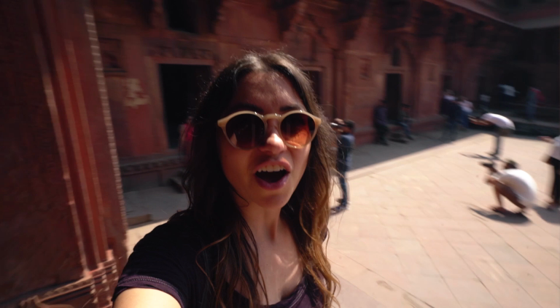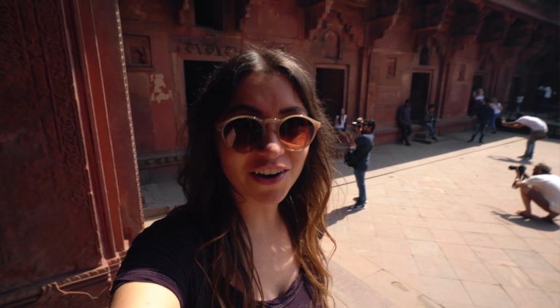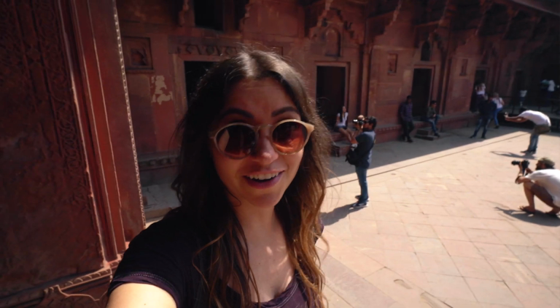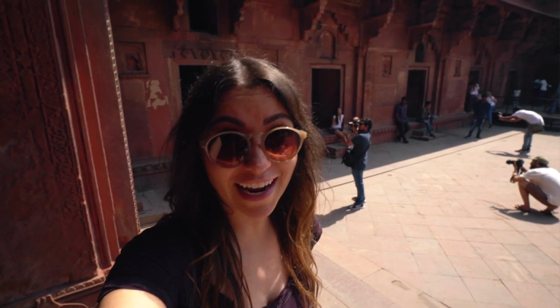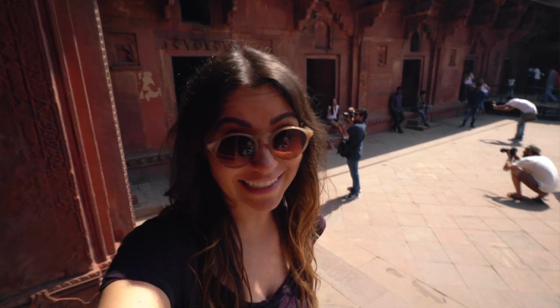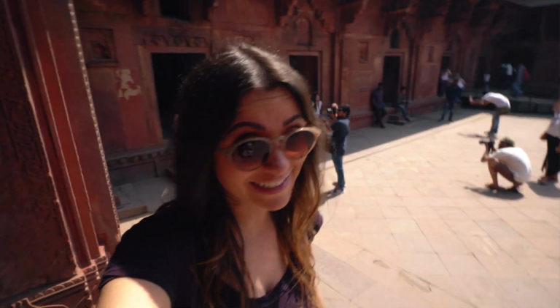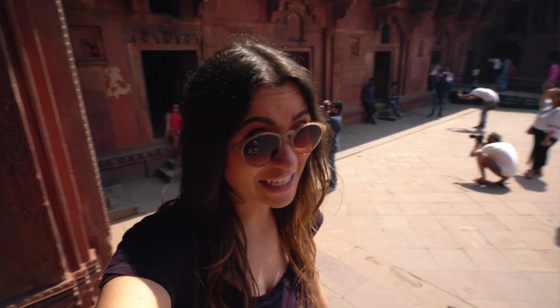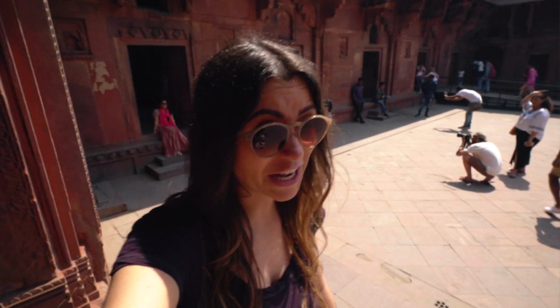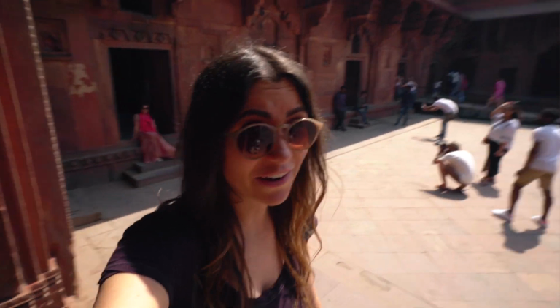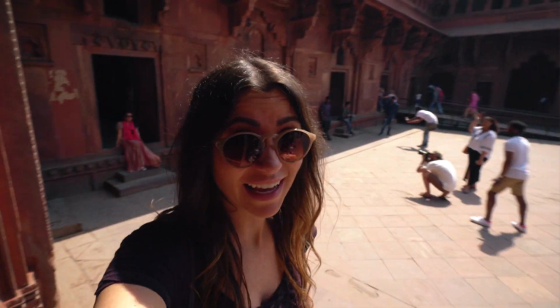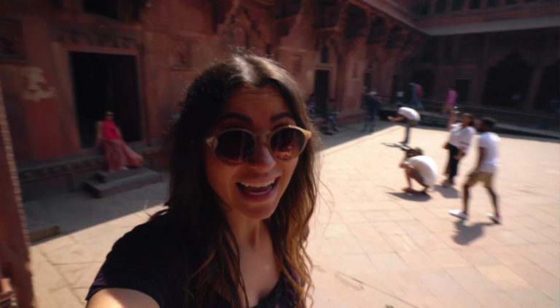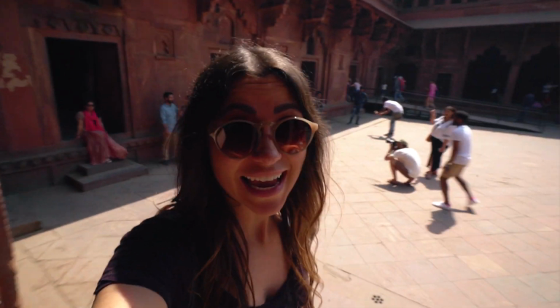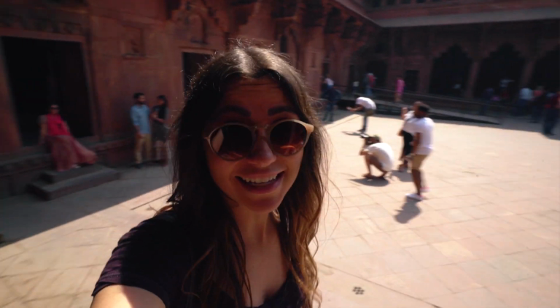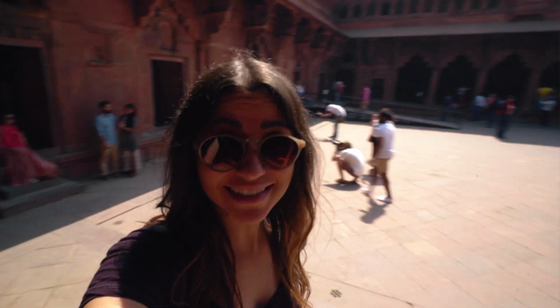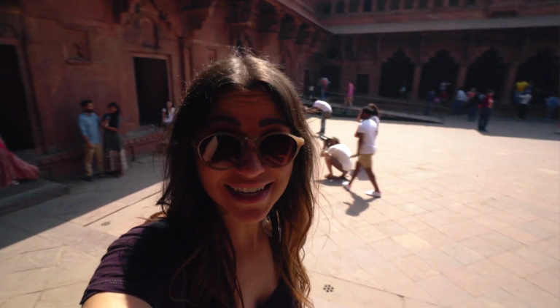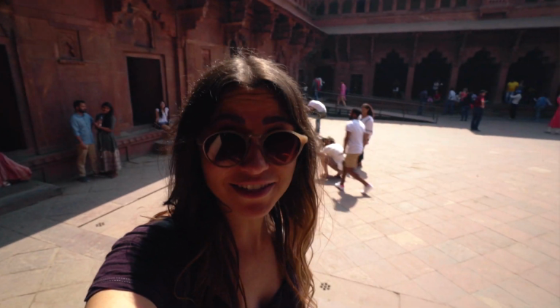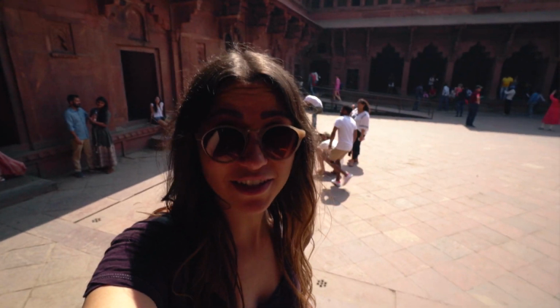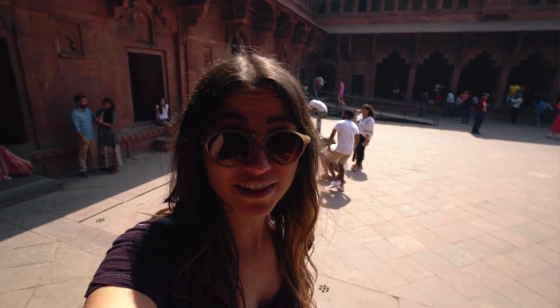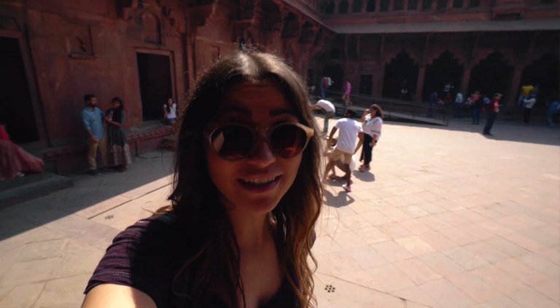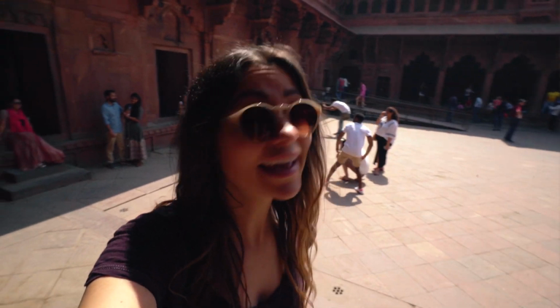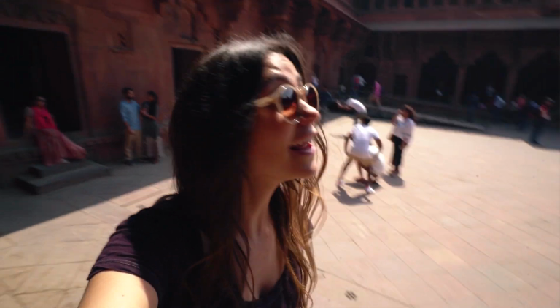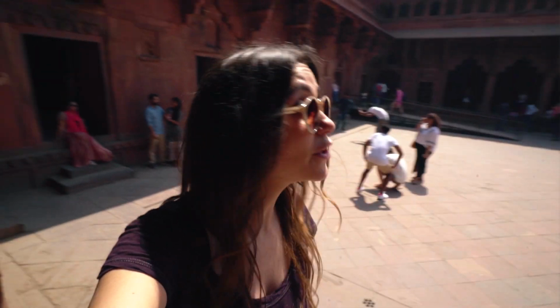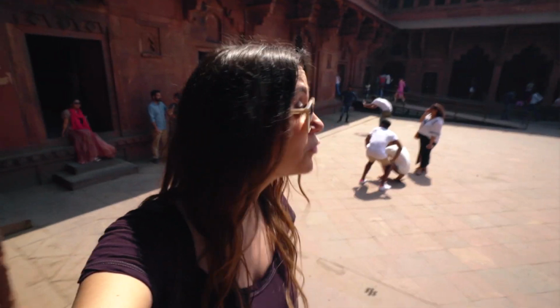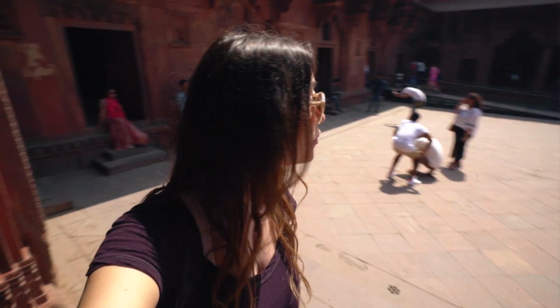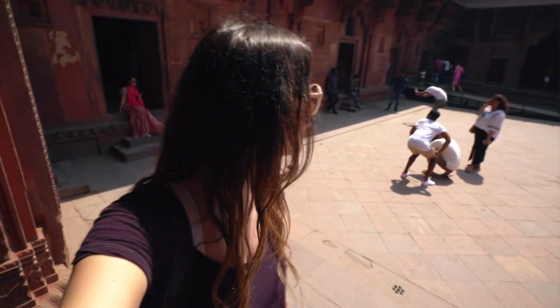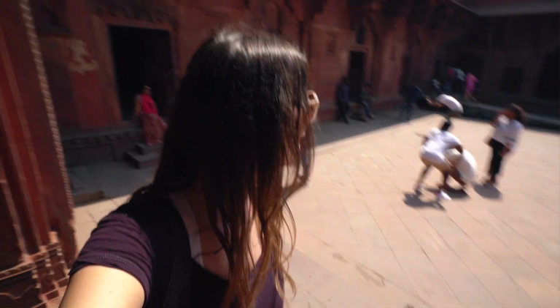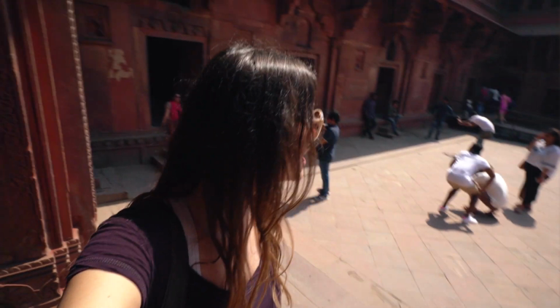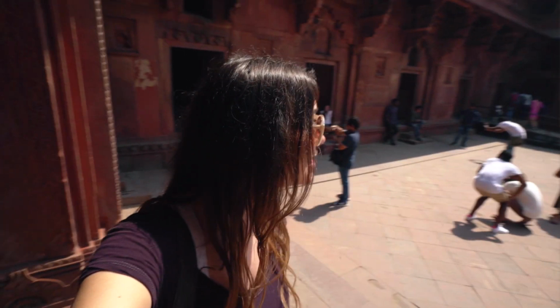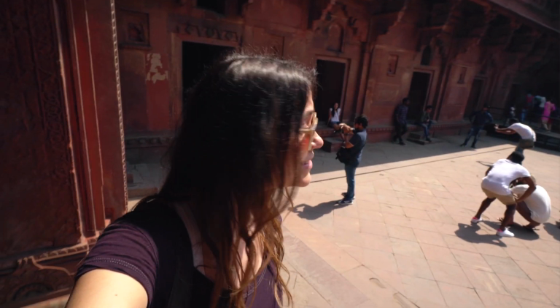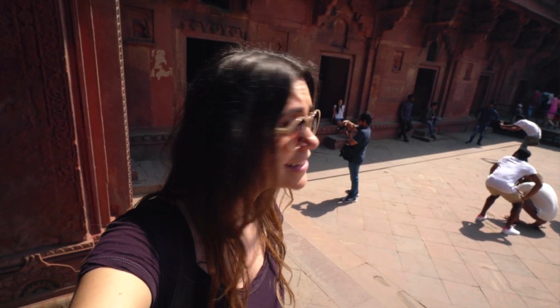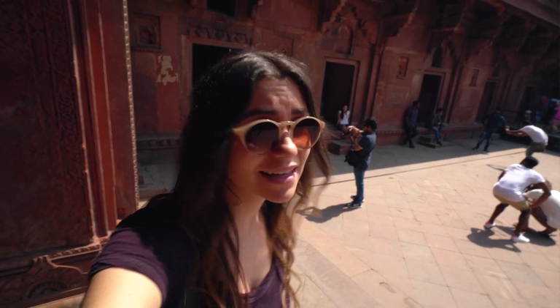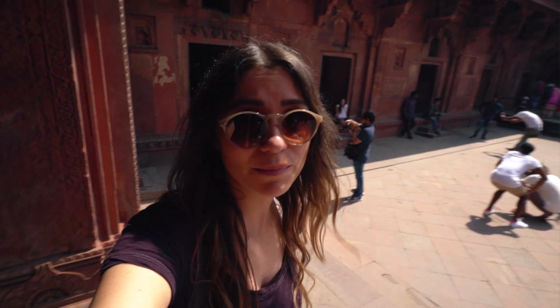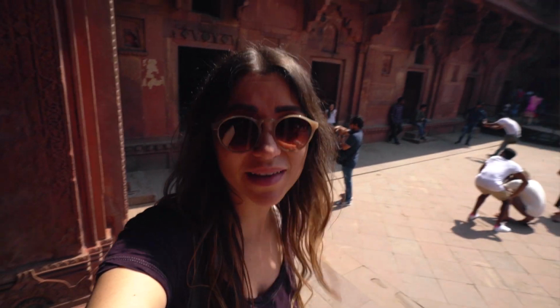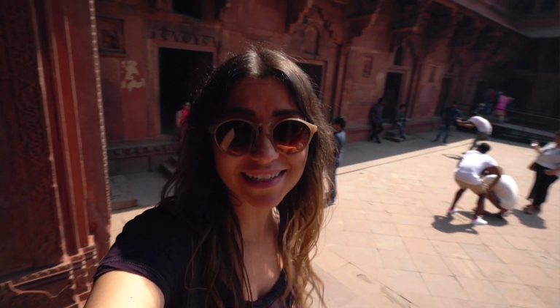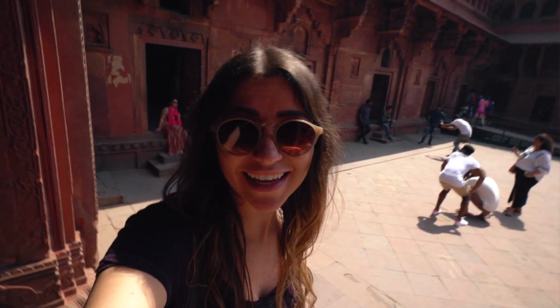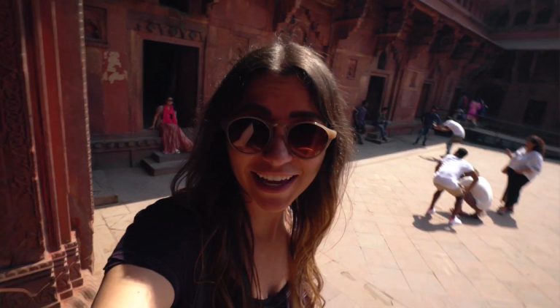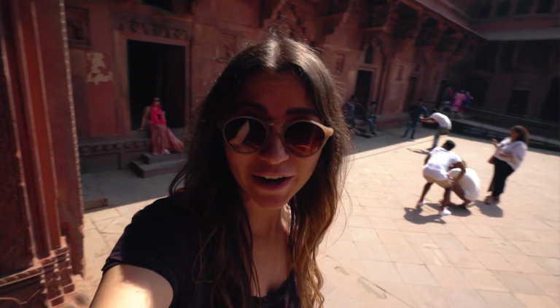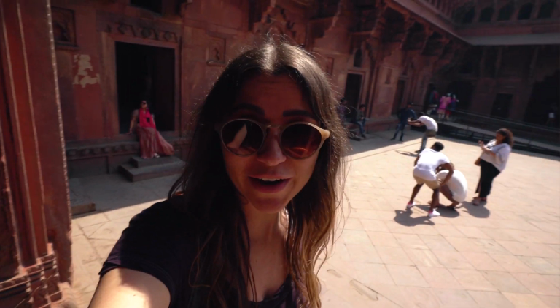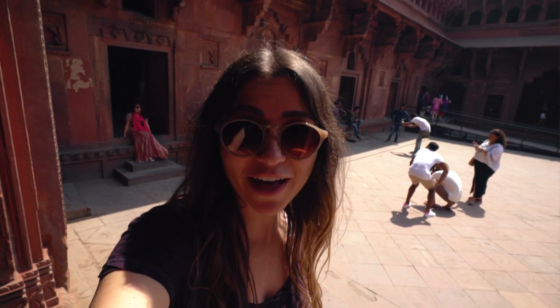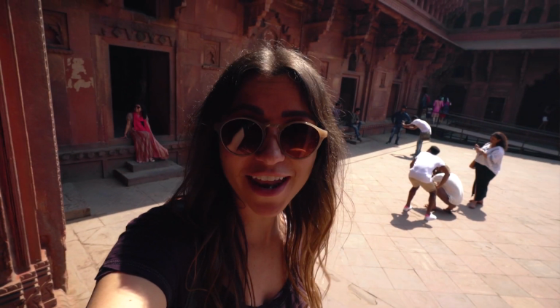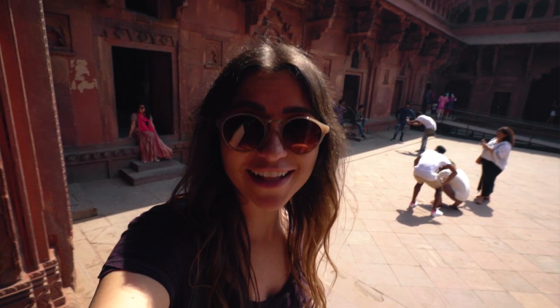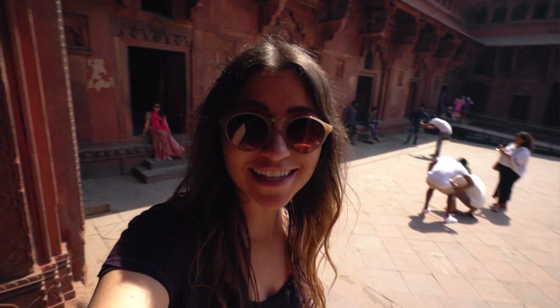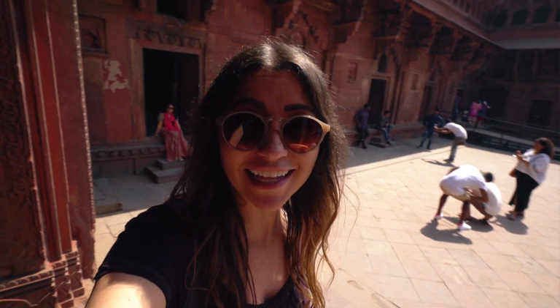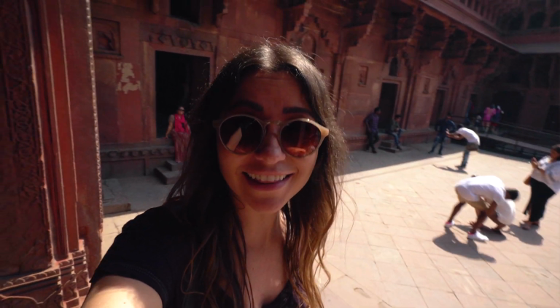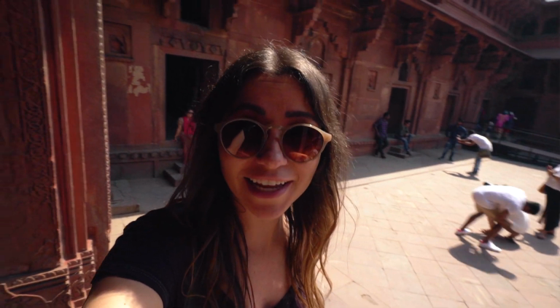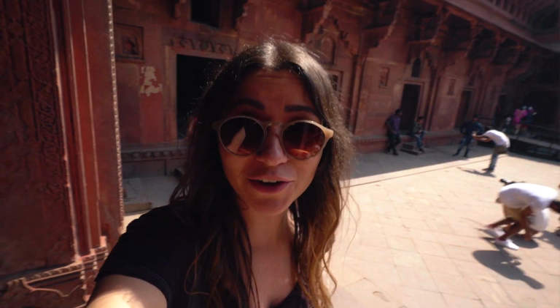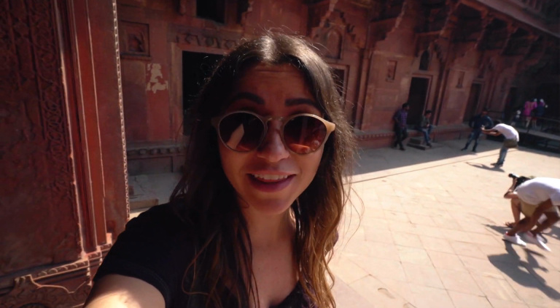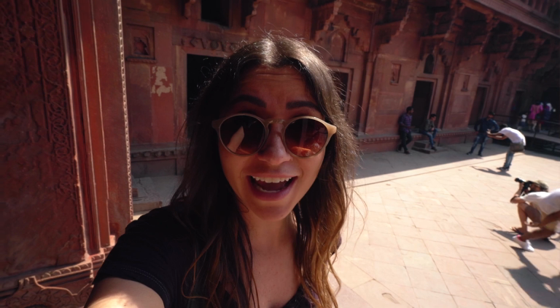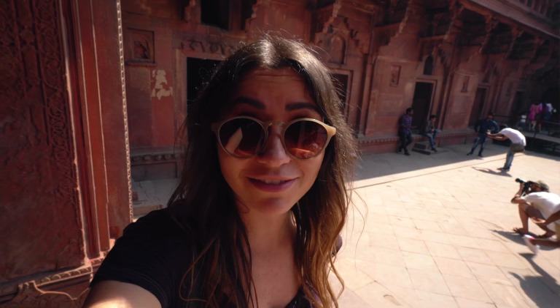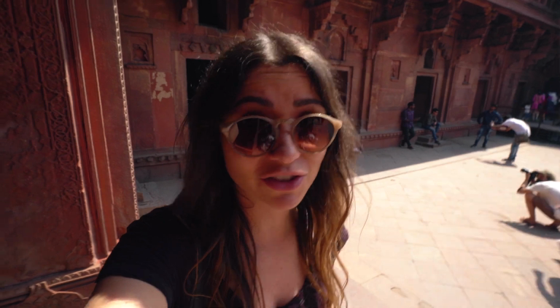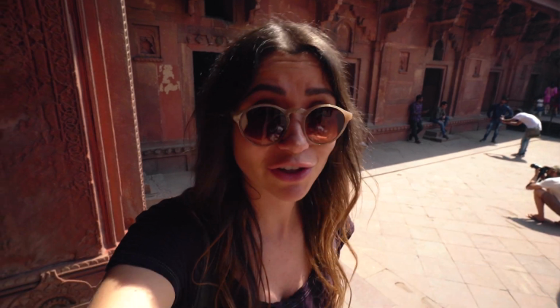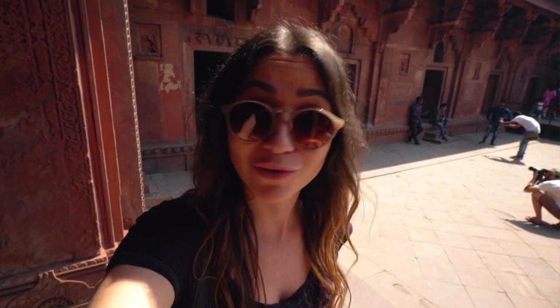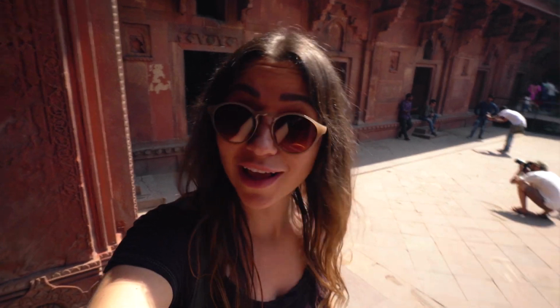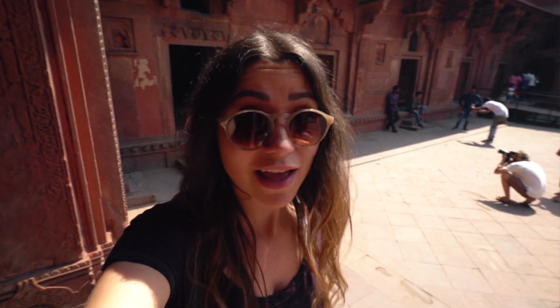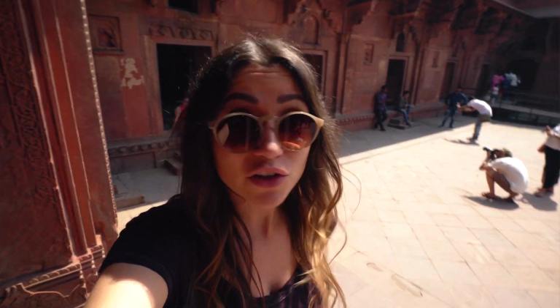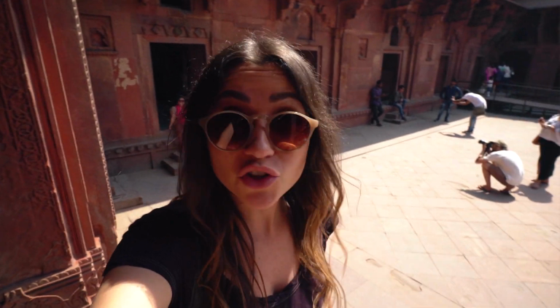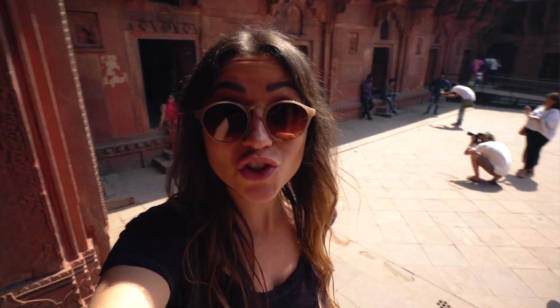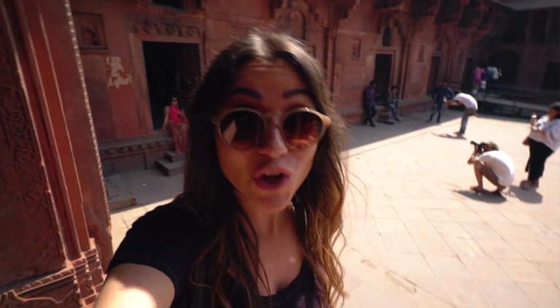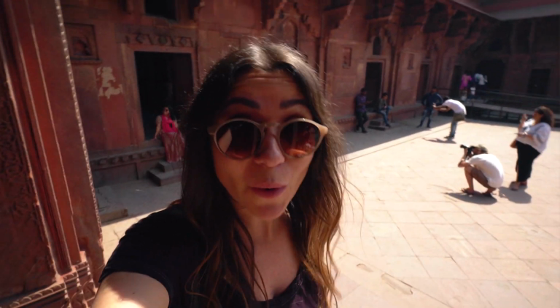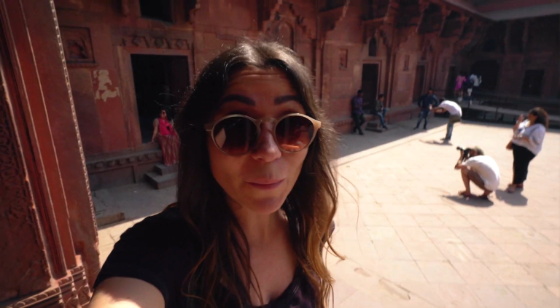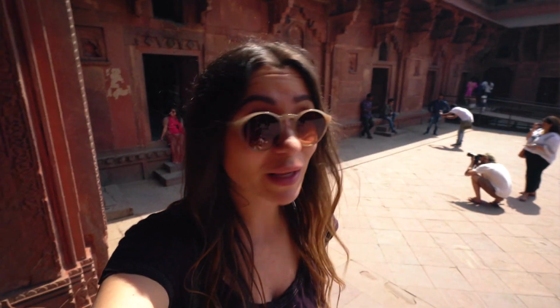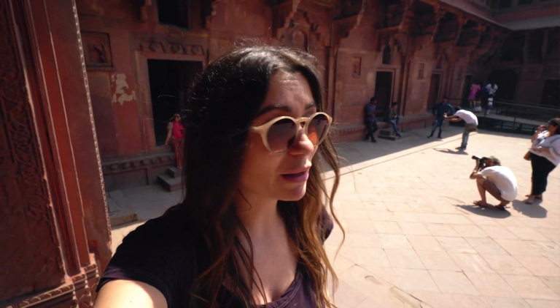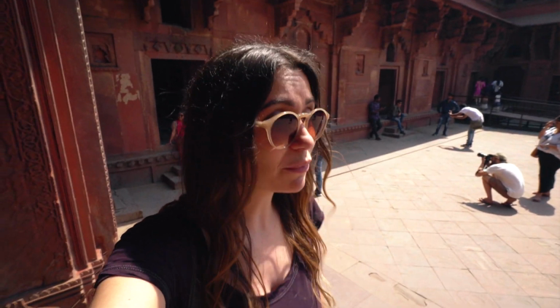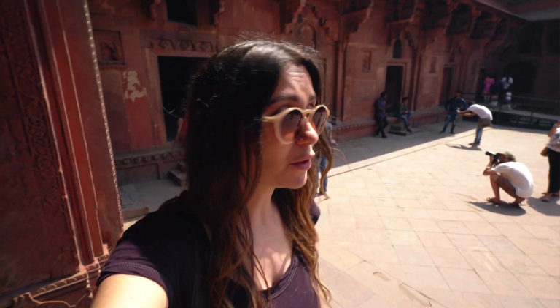It's now starting to get crazy busy here now that it's getting later in the afternoon. There are so many people.